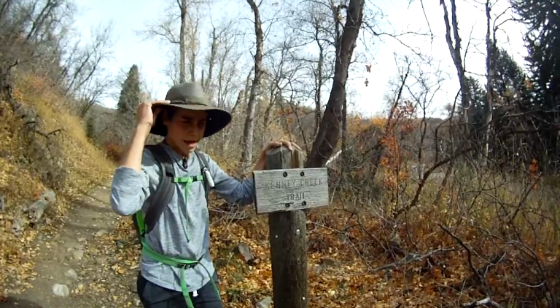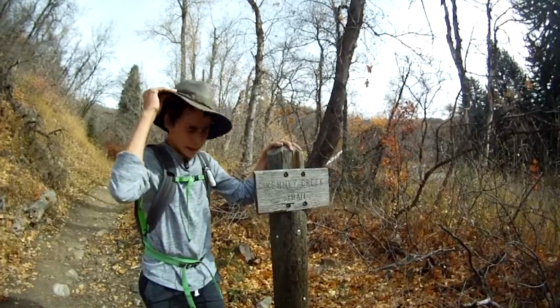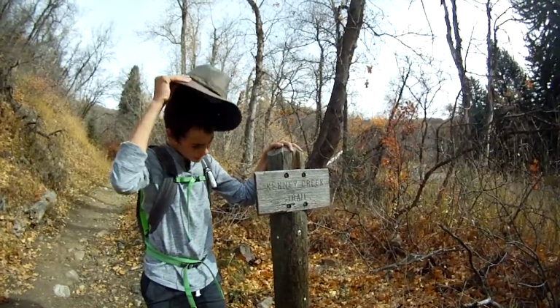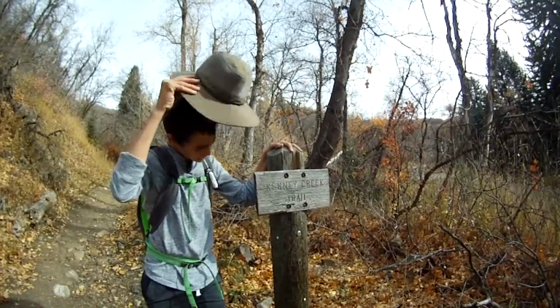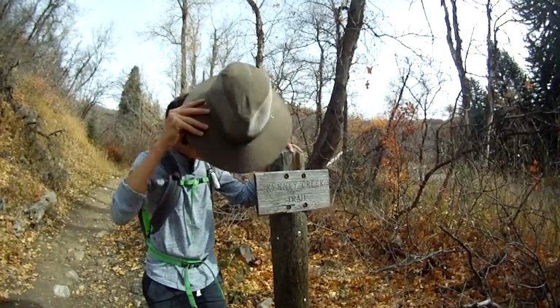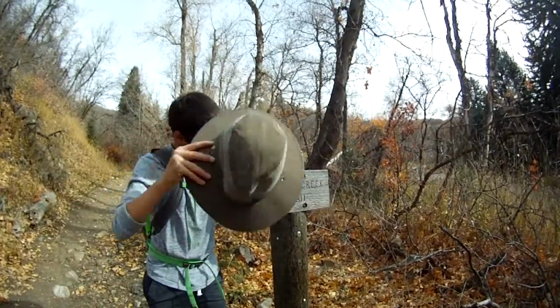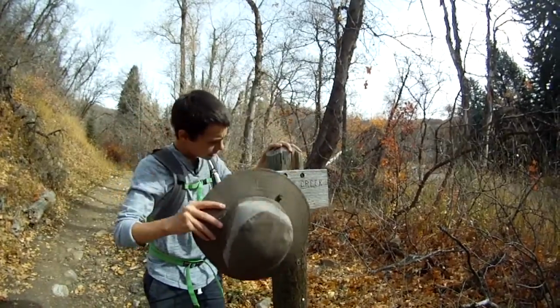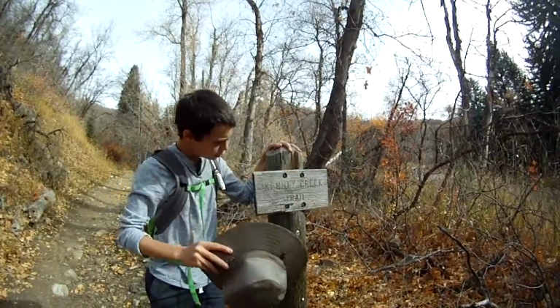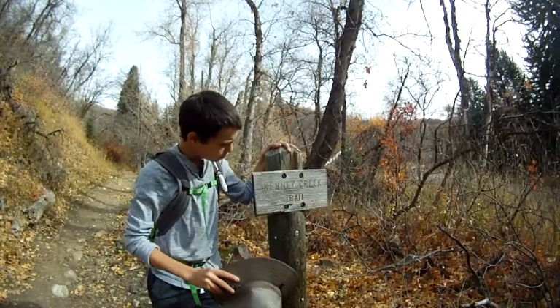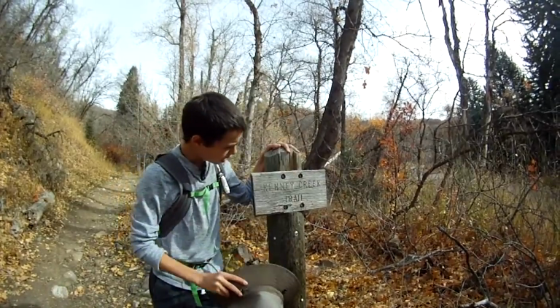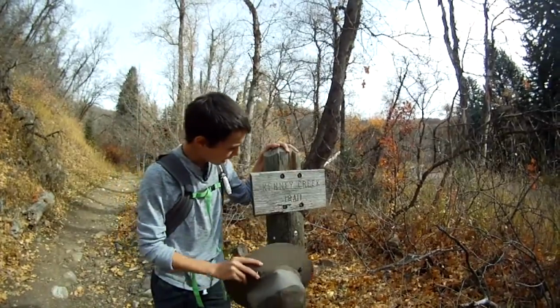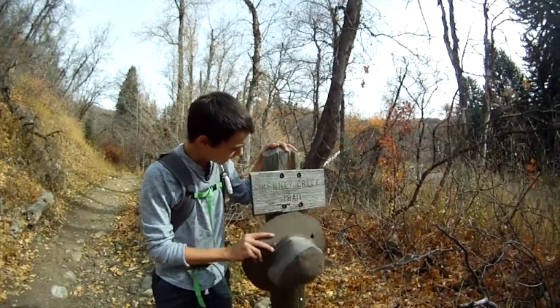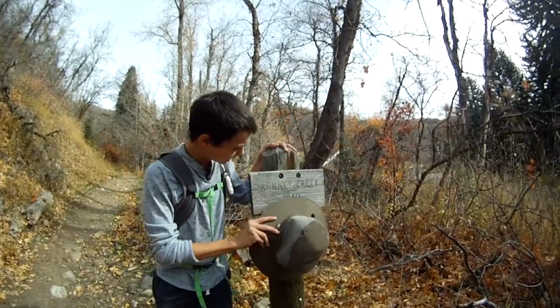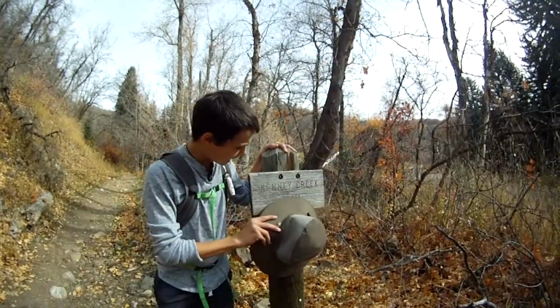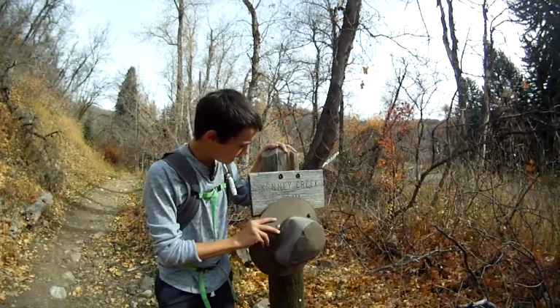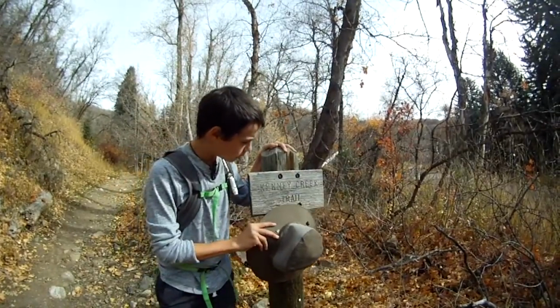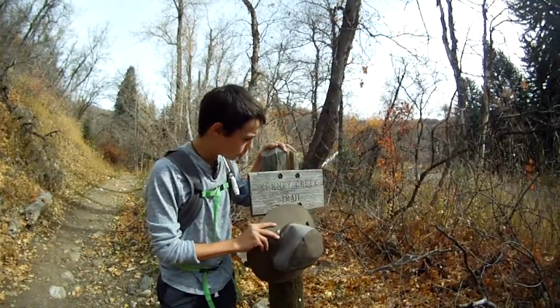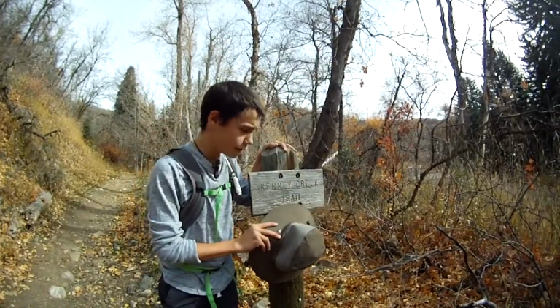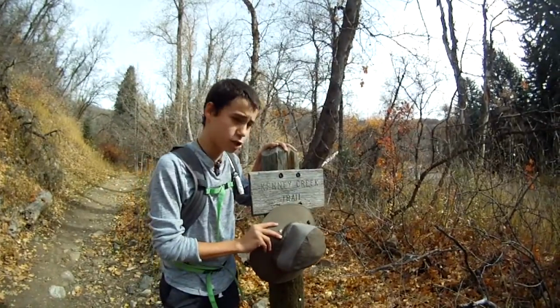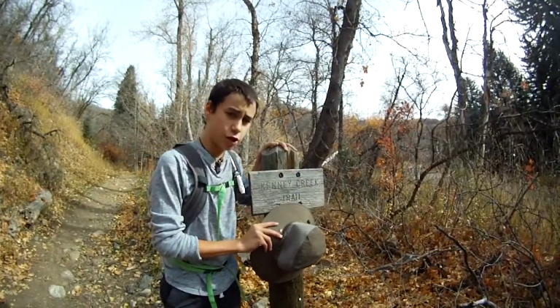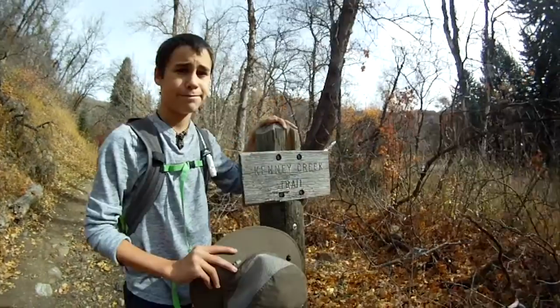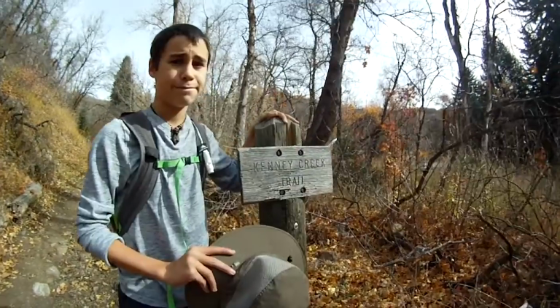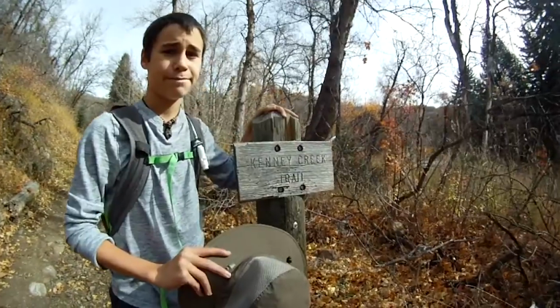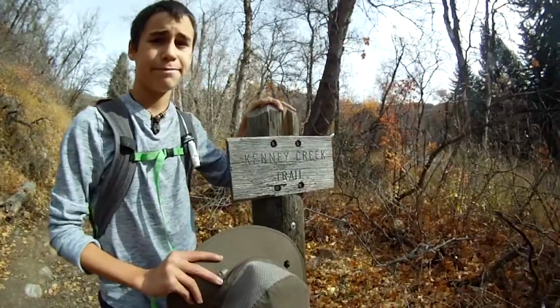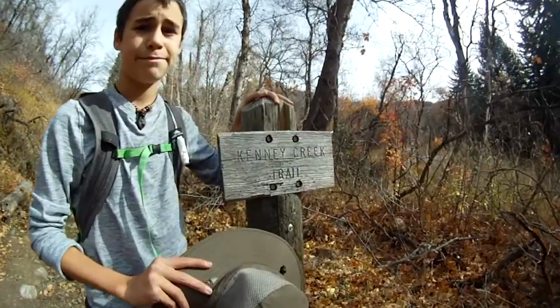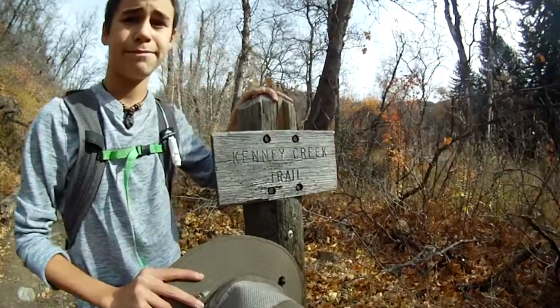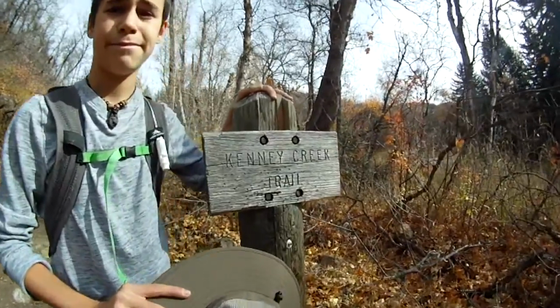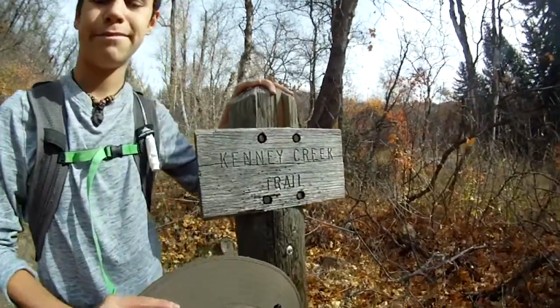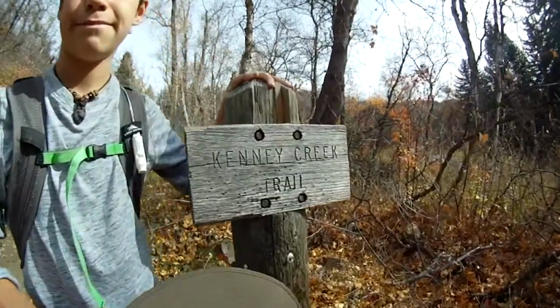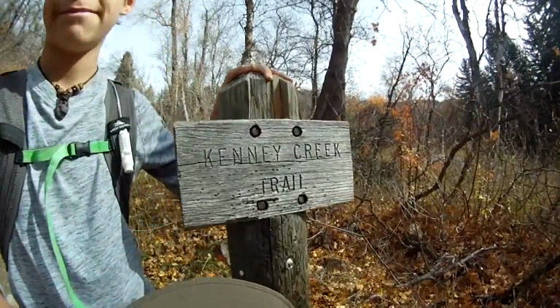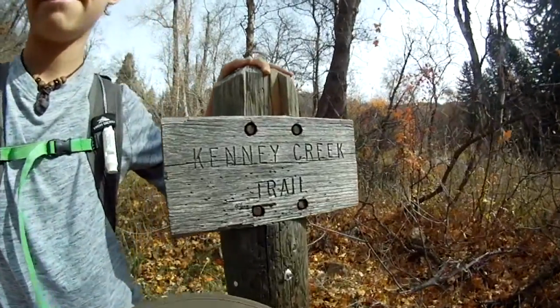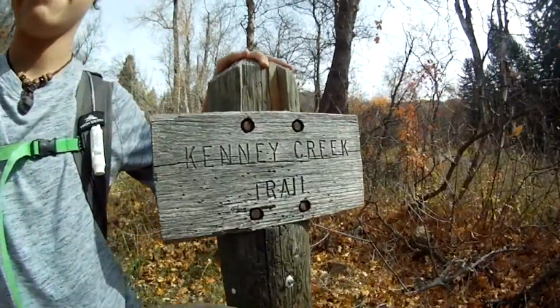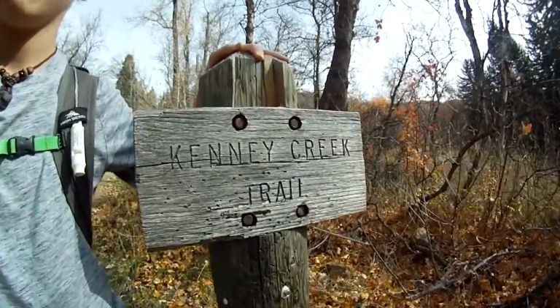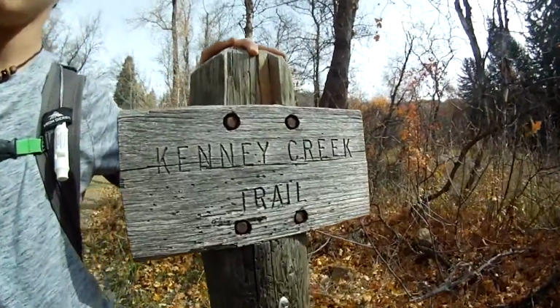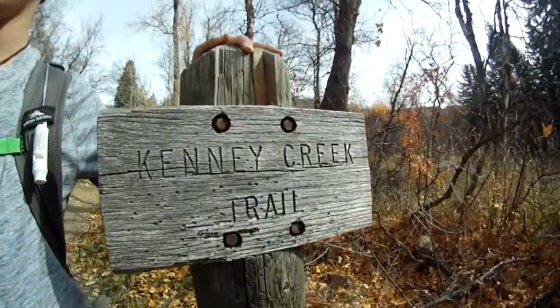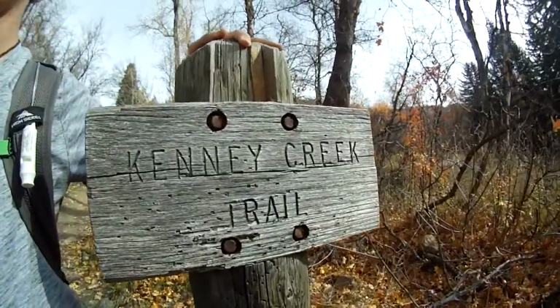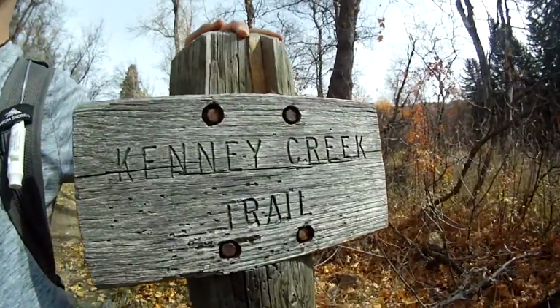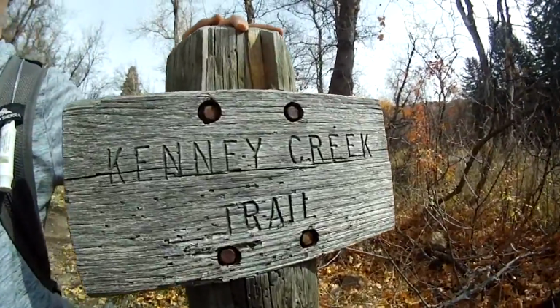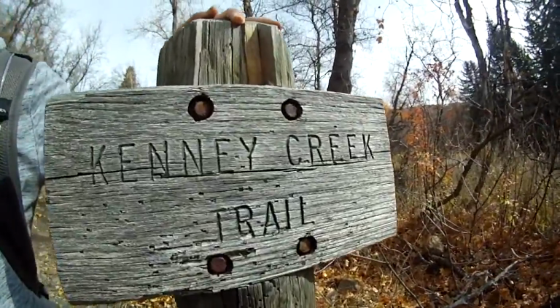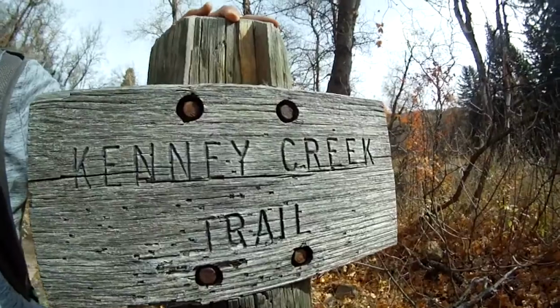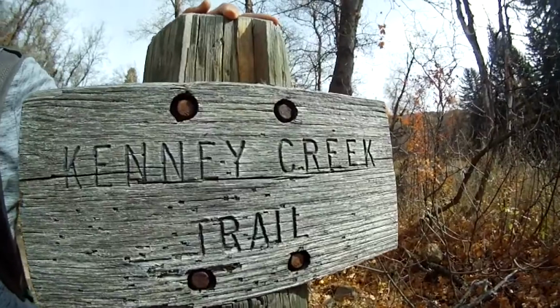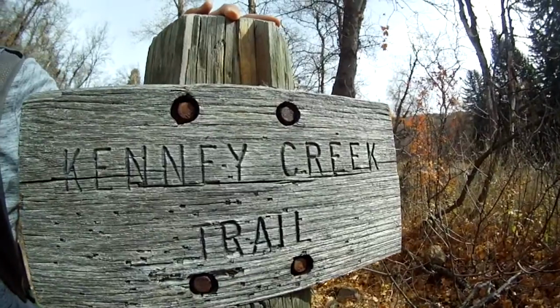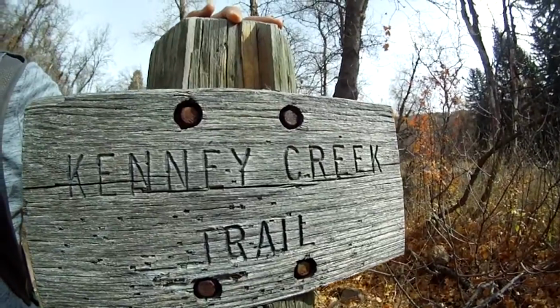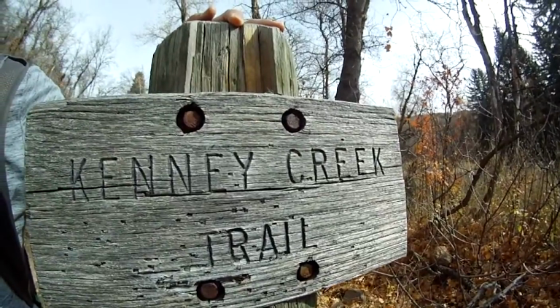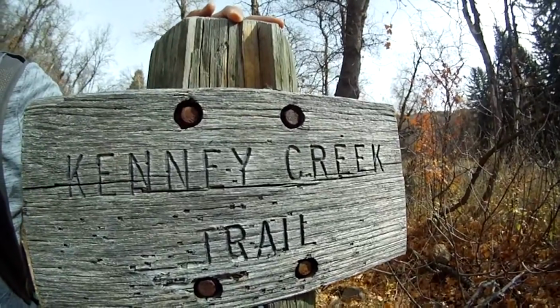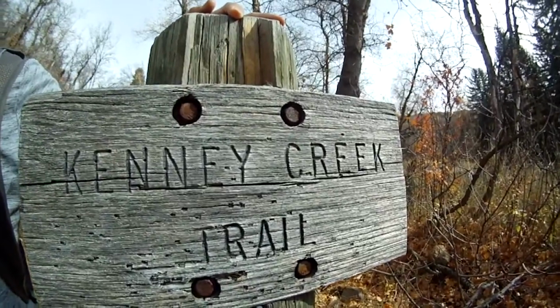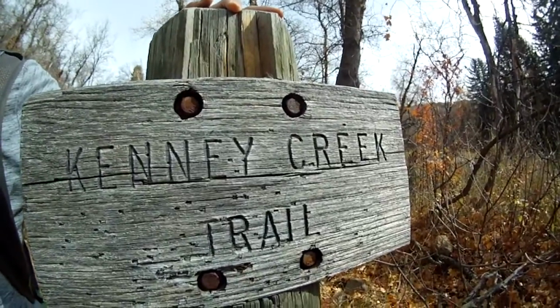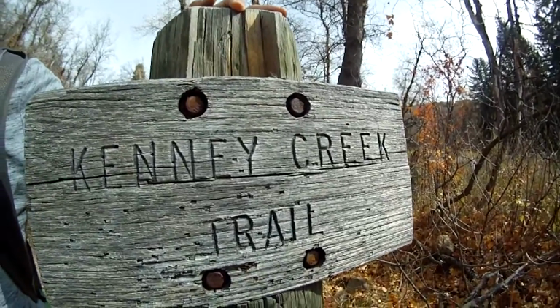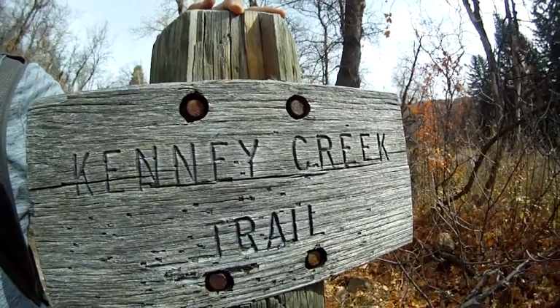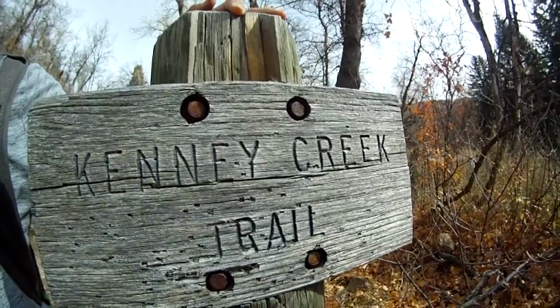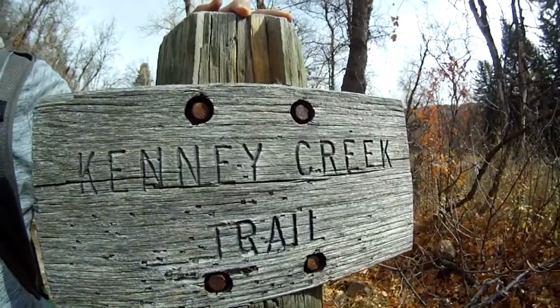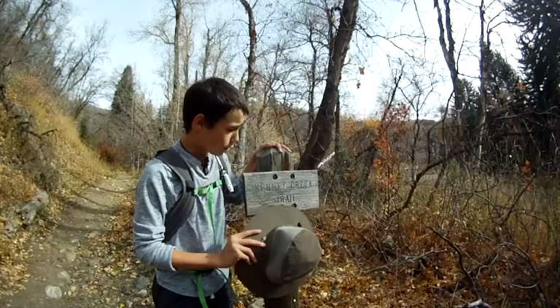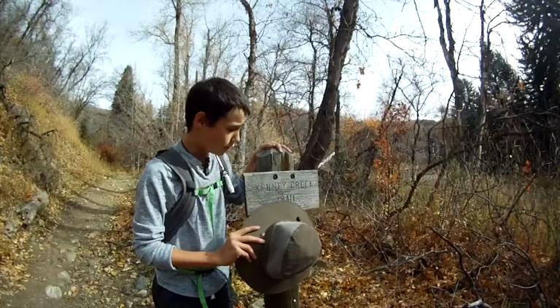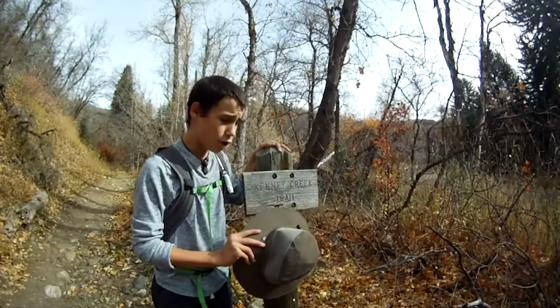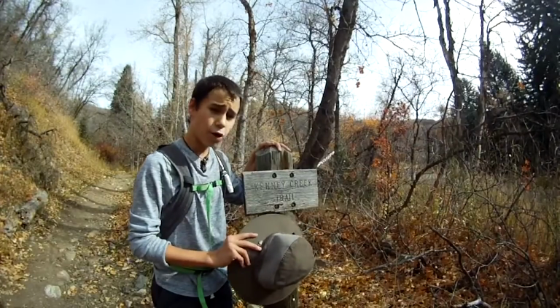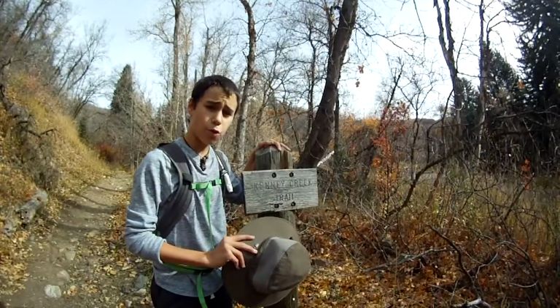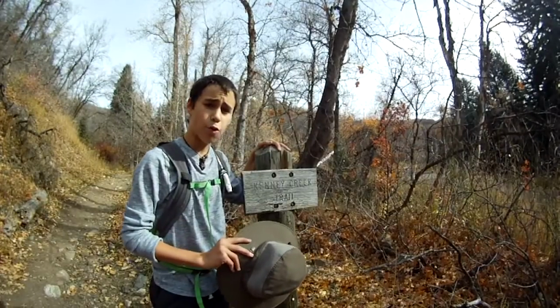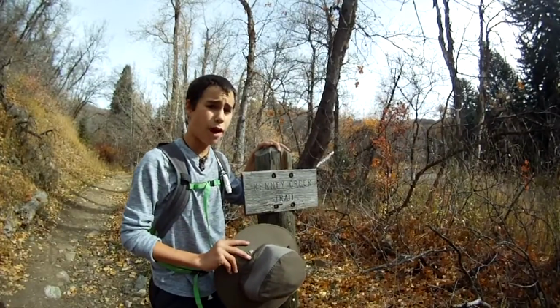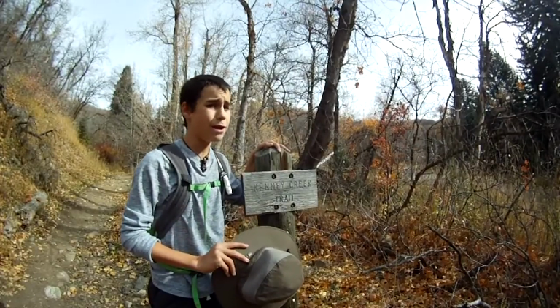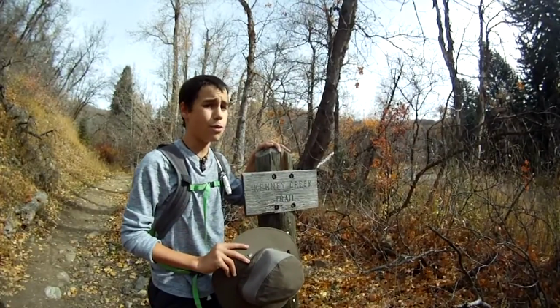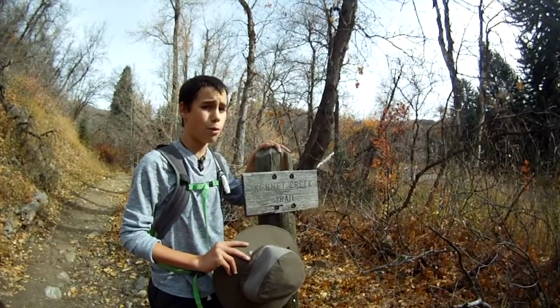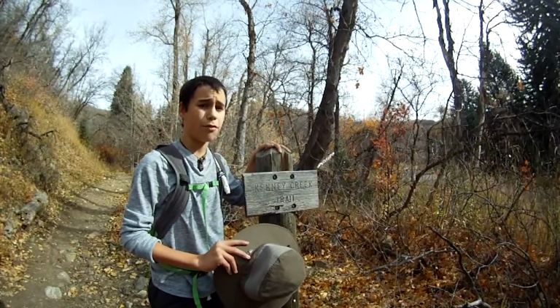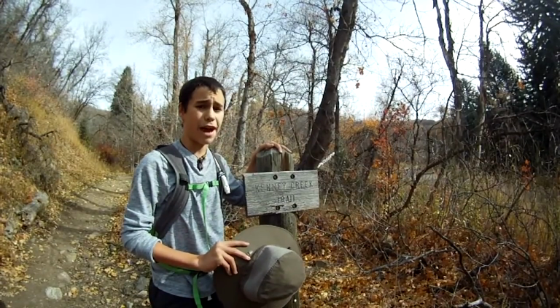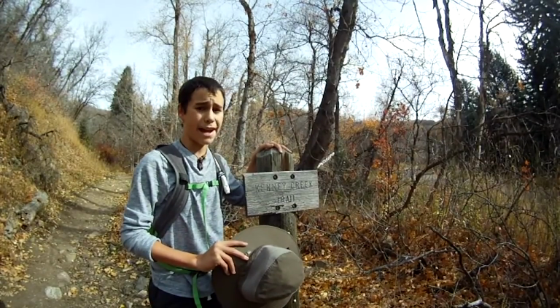Okay, so today we are at Kenny Creek Trail. We're hoping to come across some pretty cool animals, but we don't know quite what we'll find.